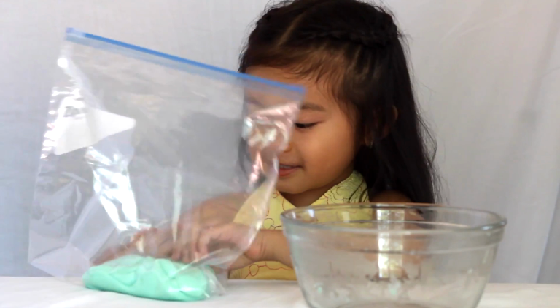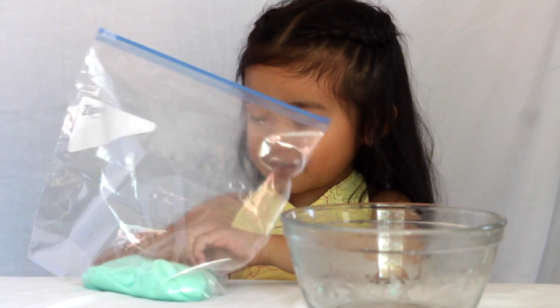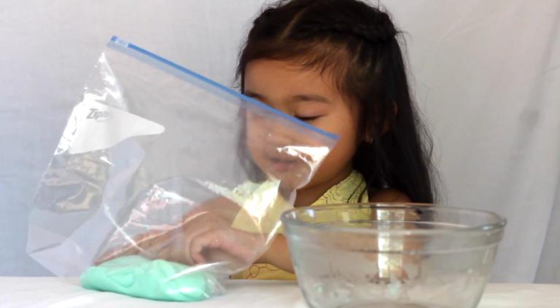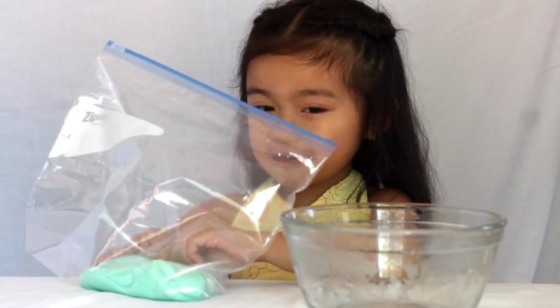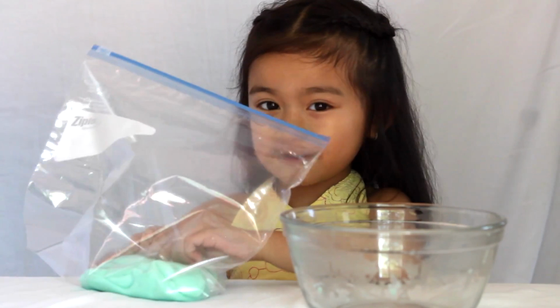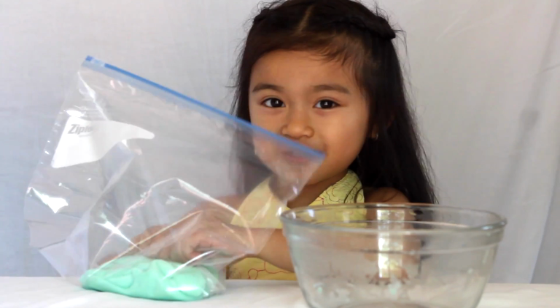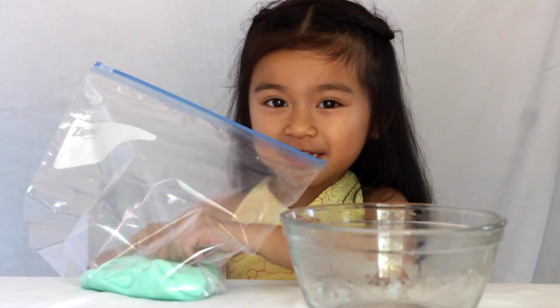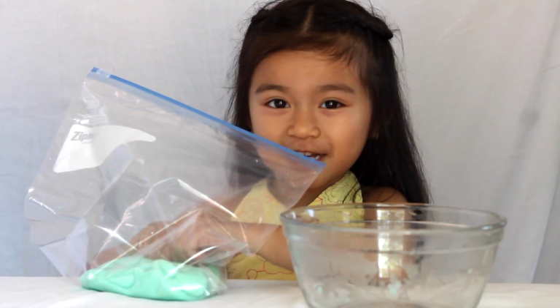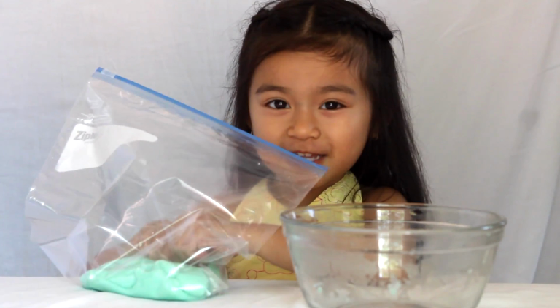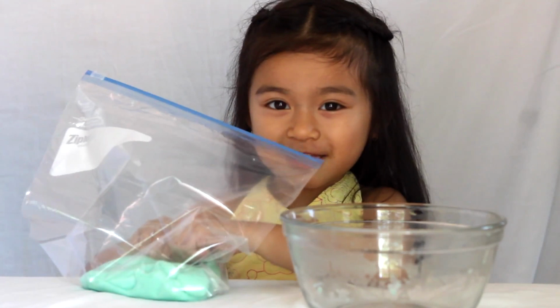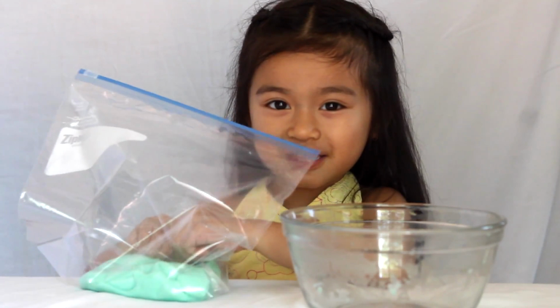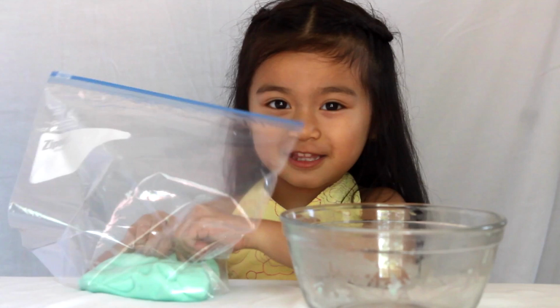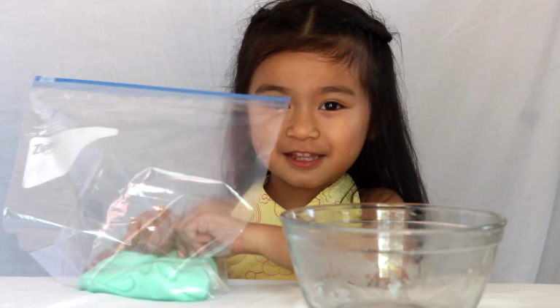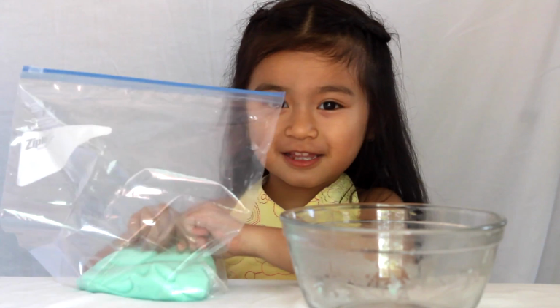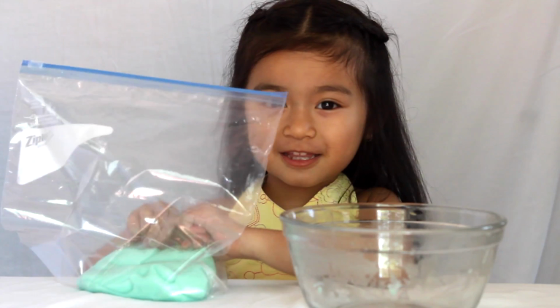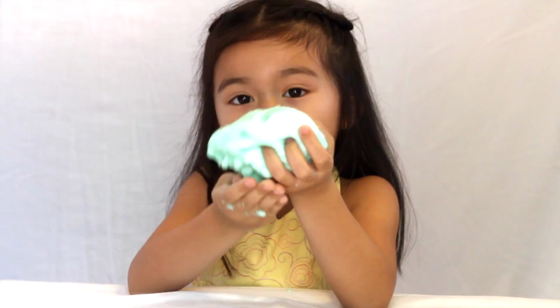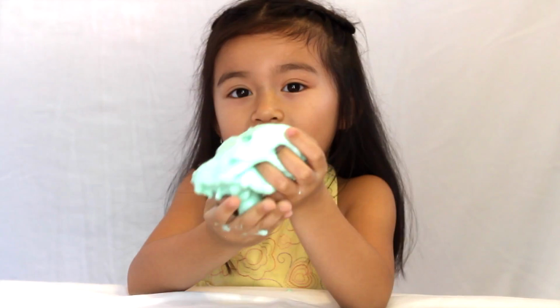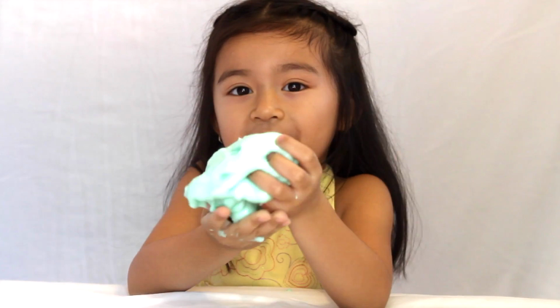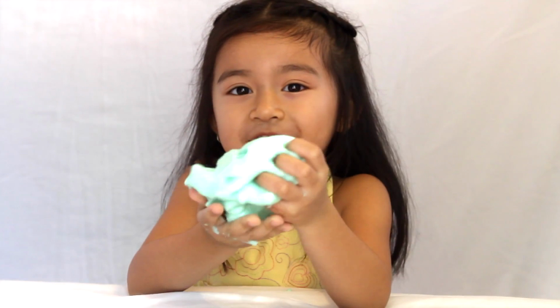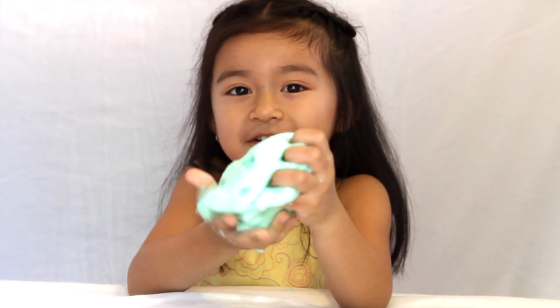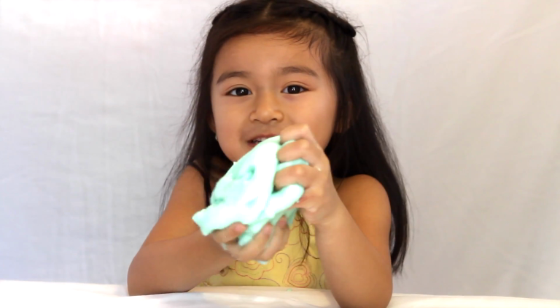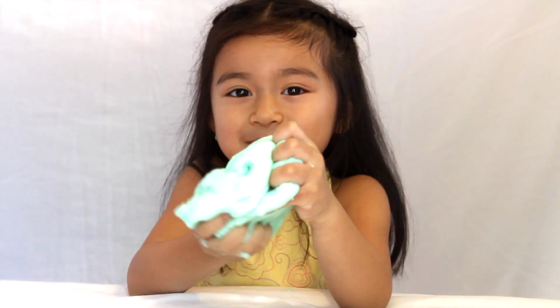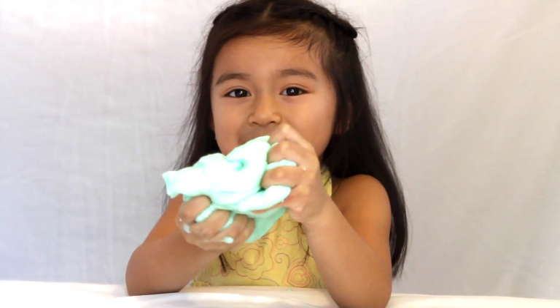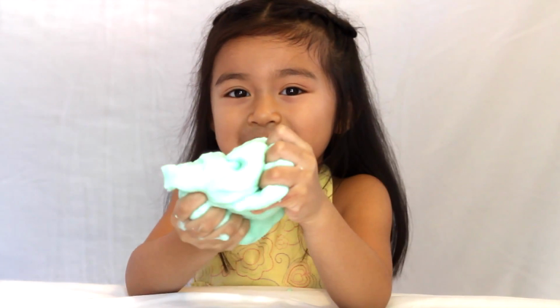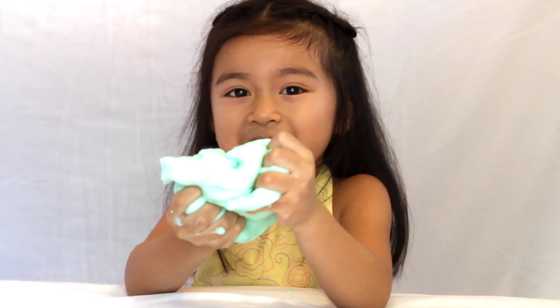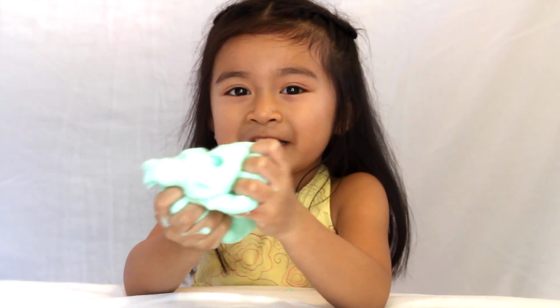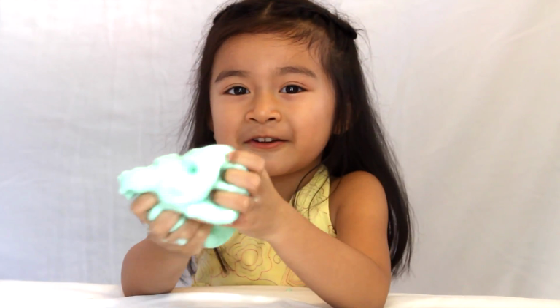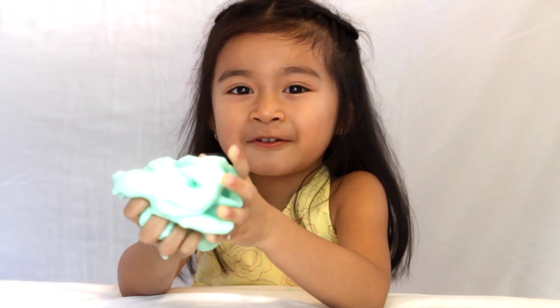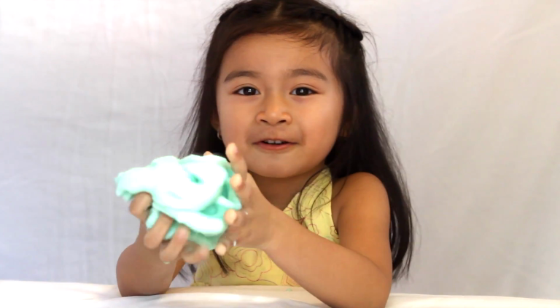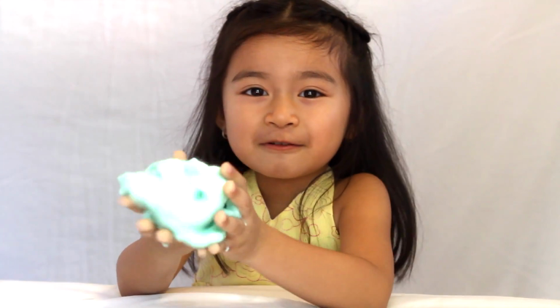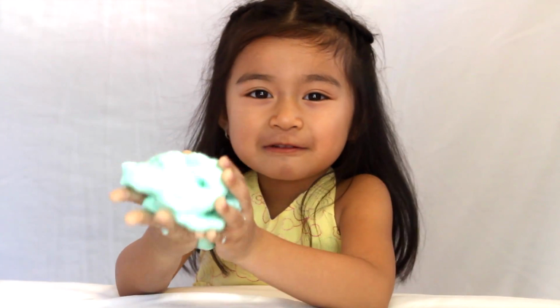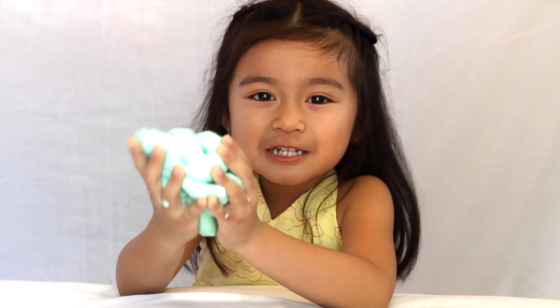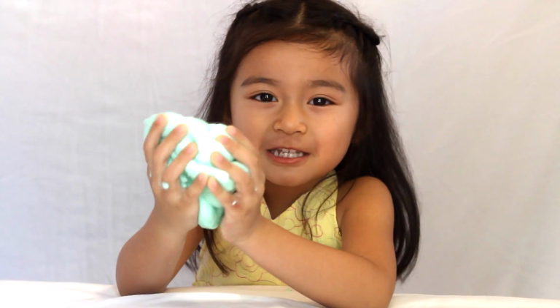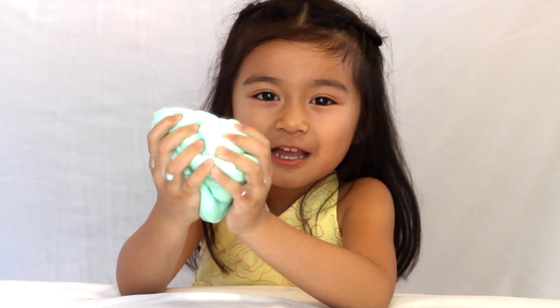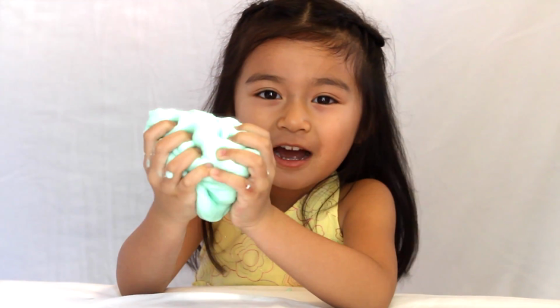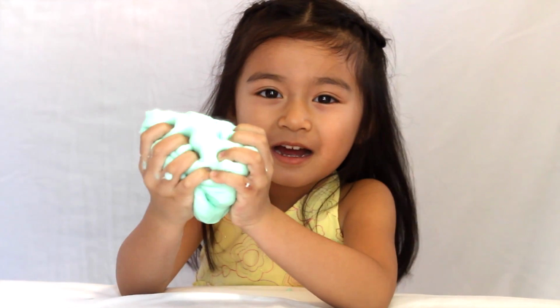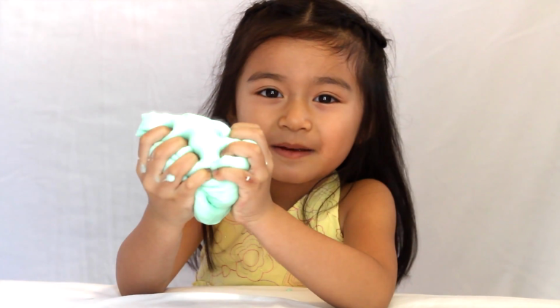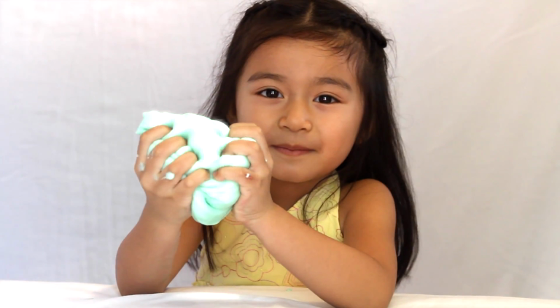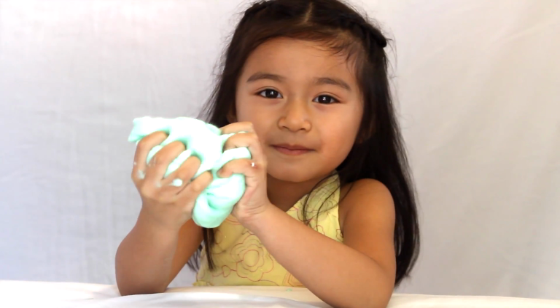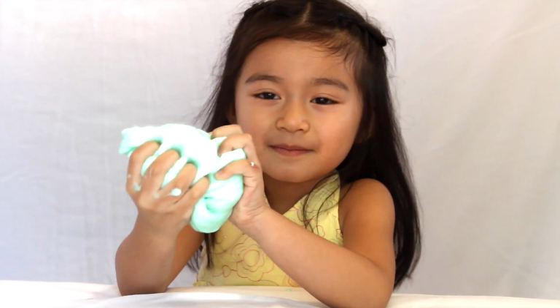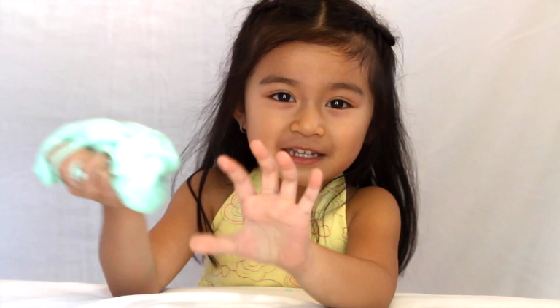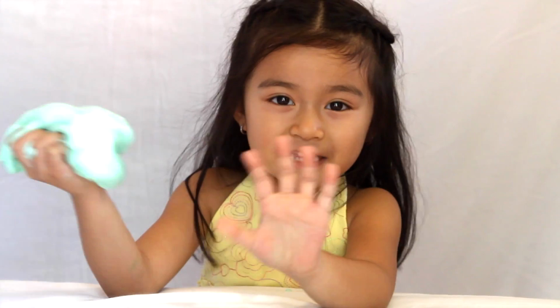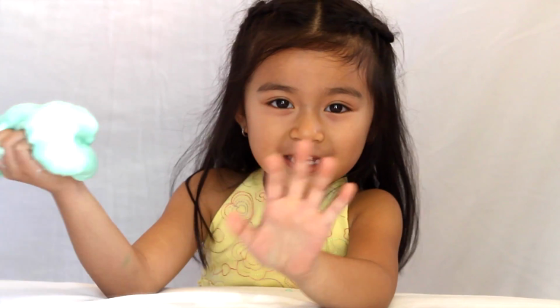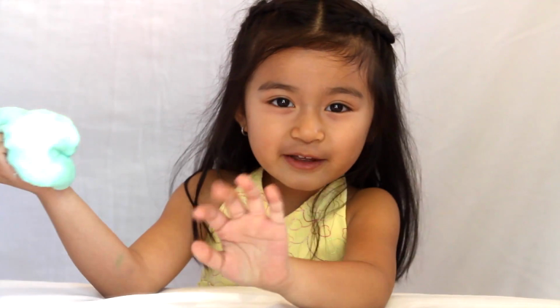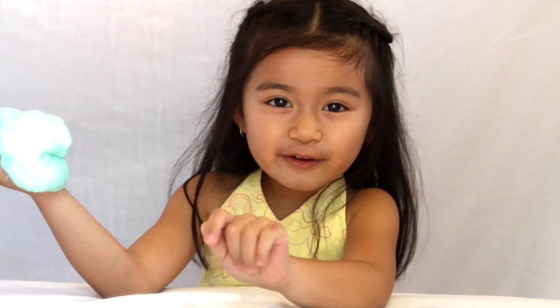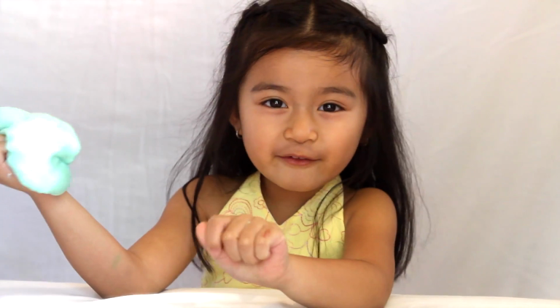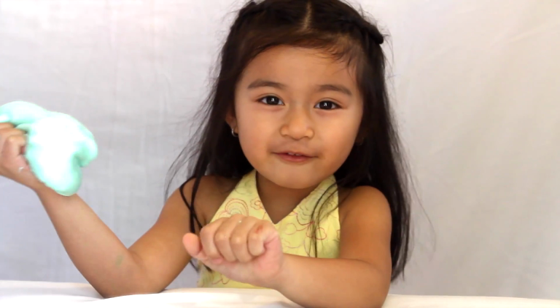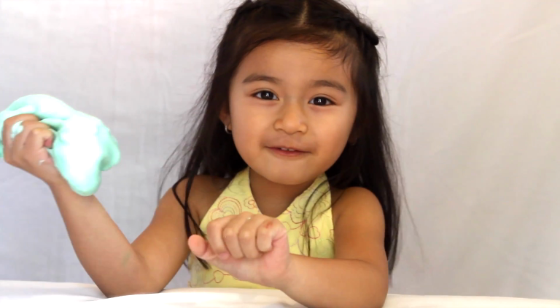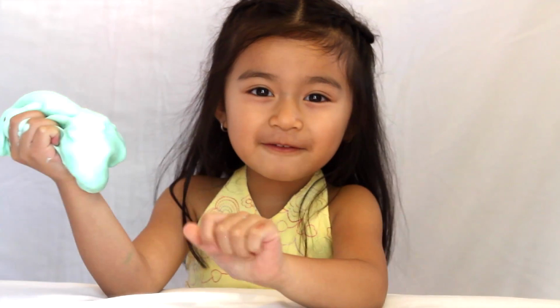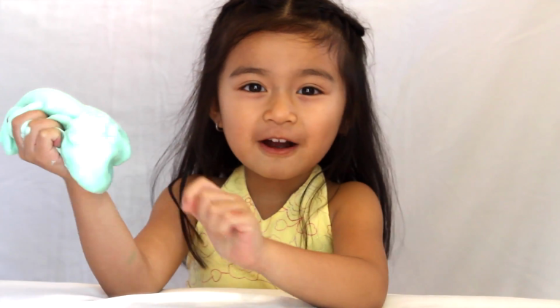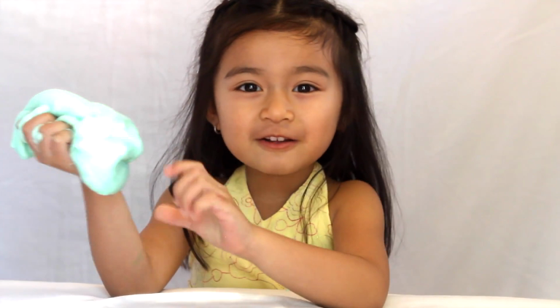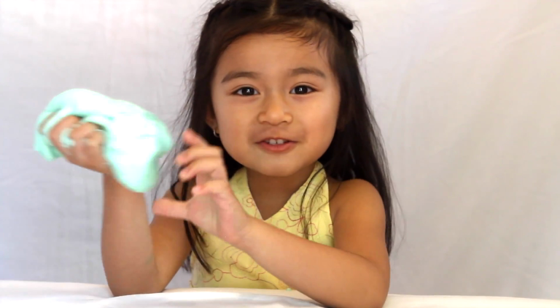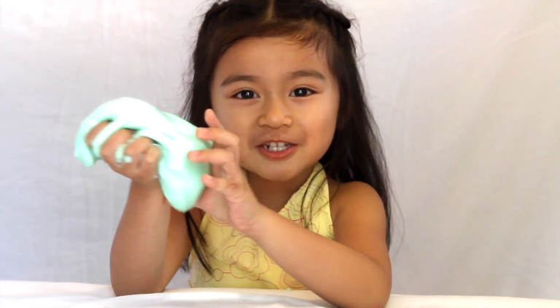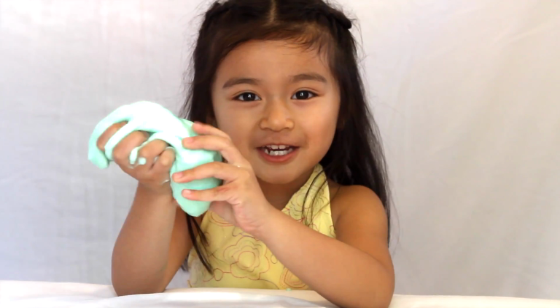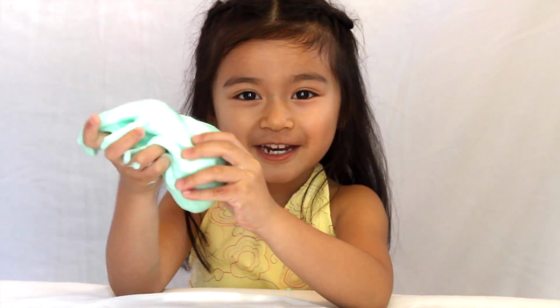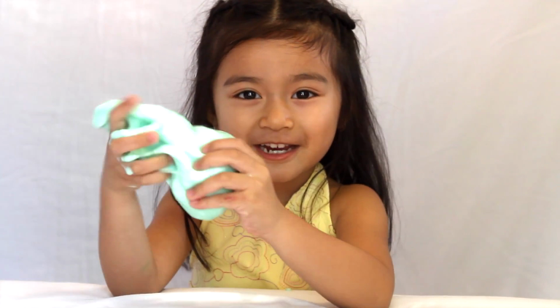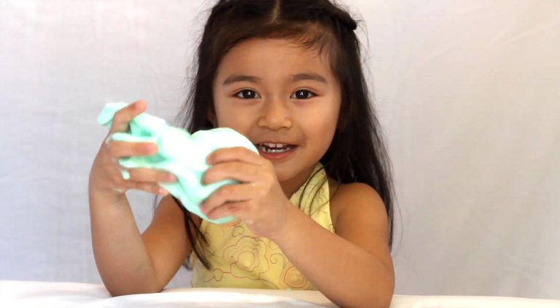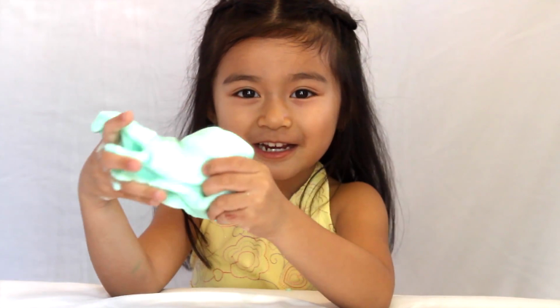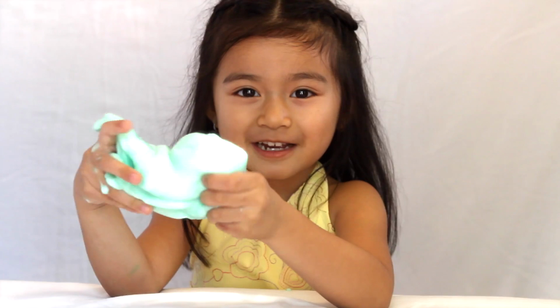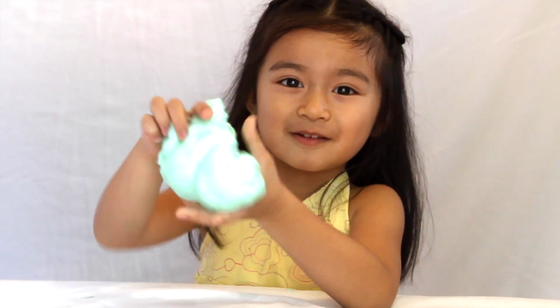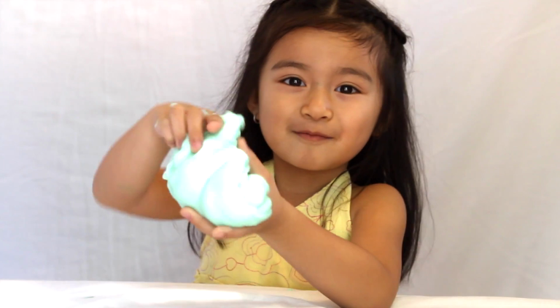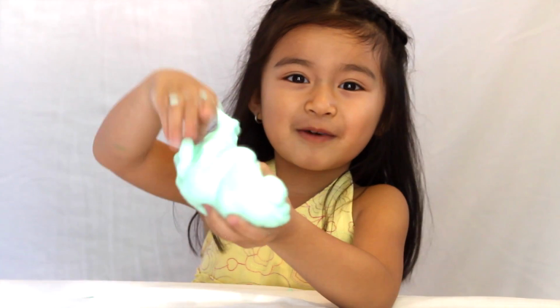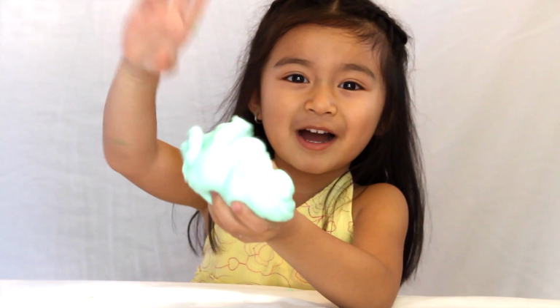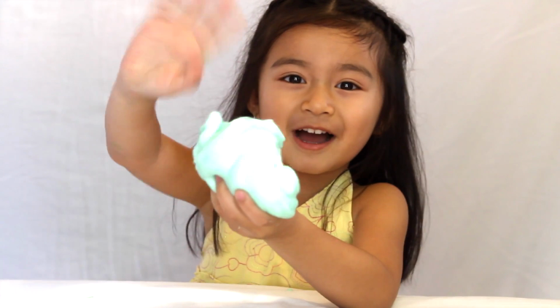It's all done. Have fun making your own slime. Thank you for watching. Bye.